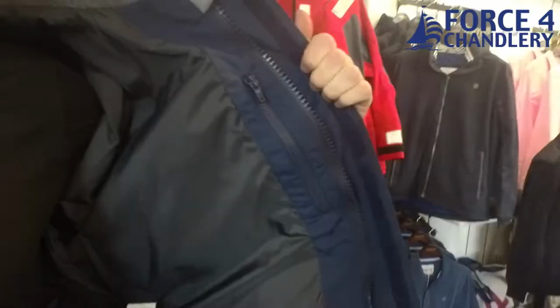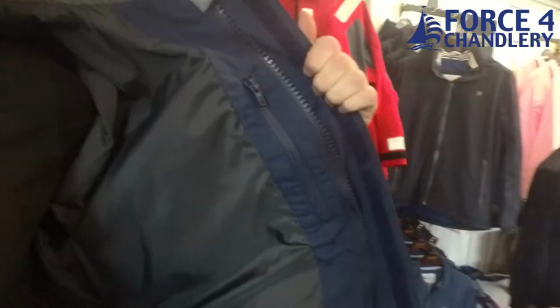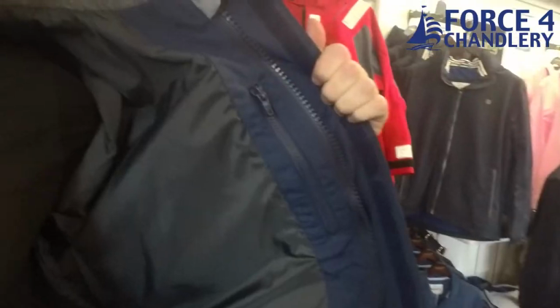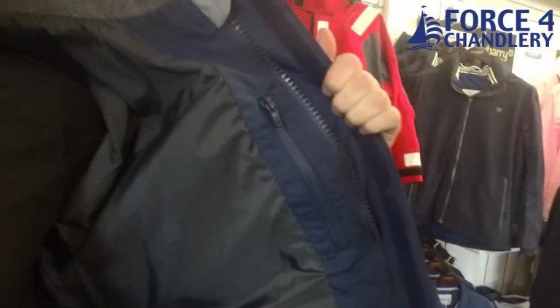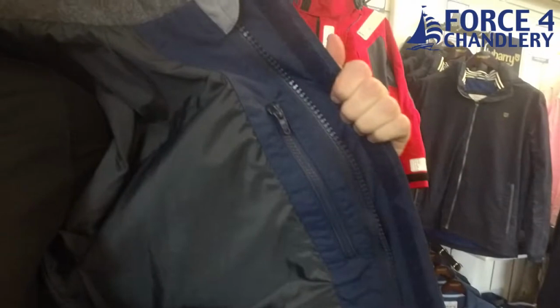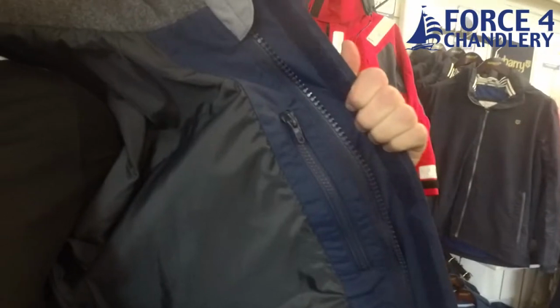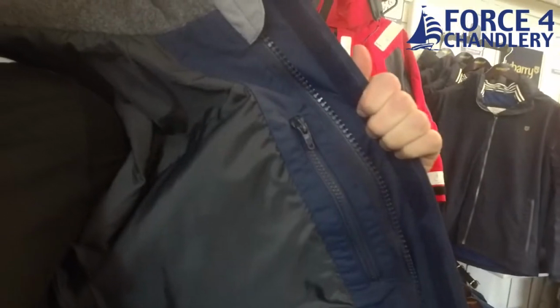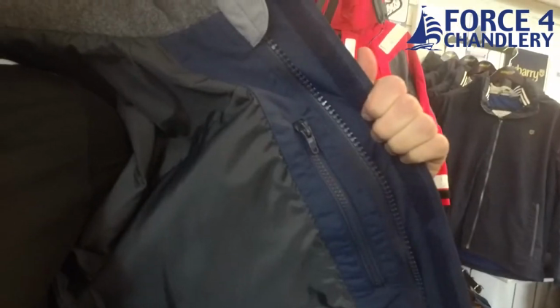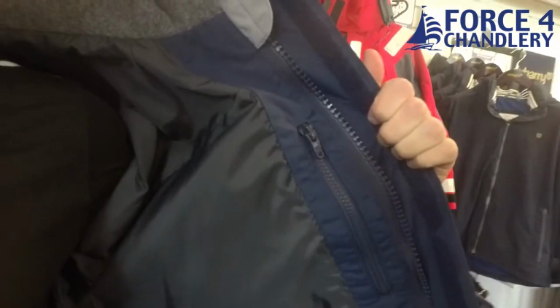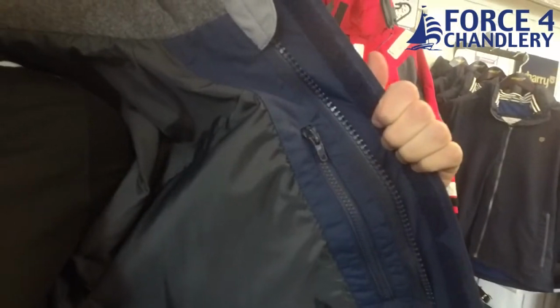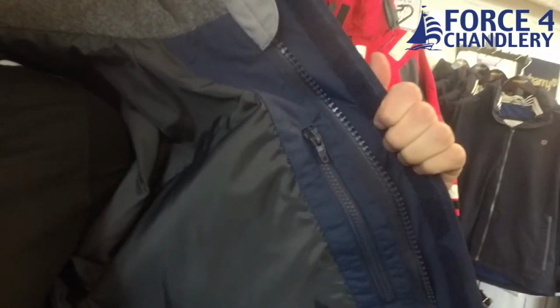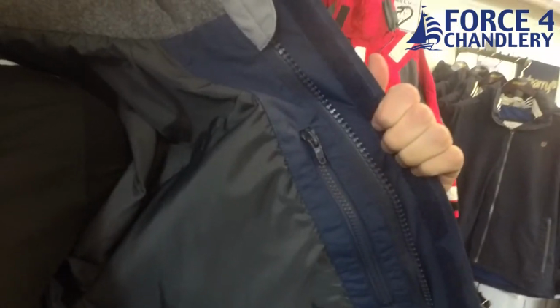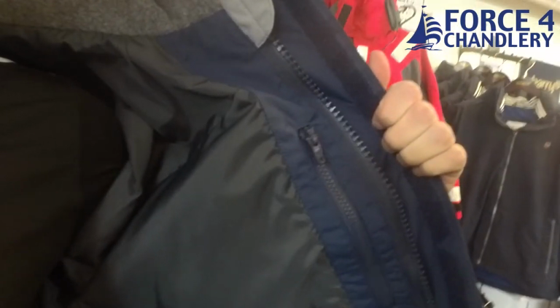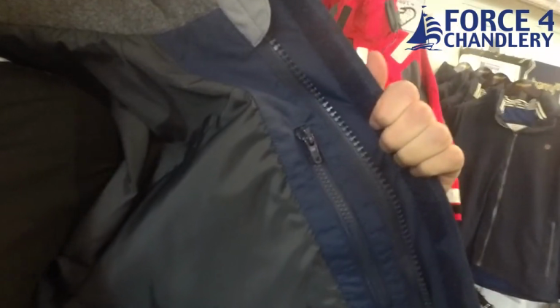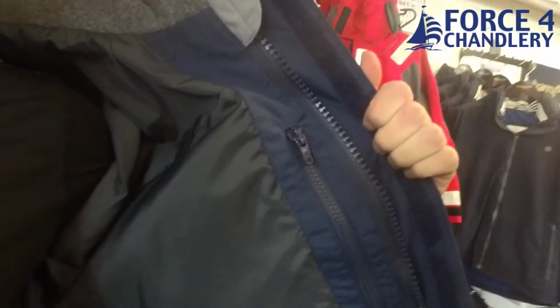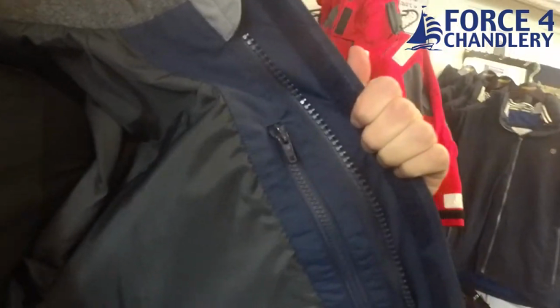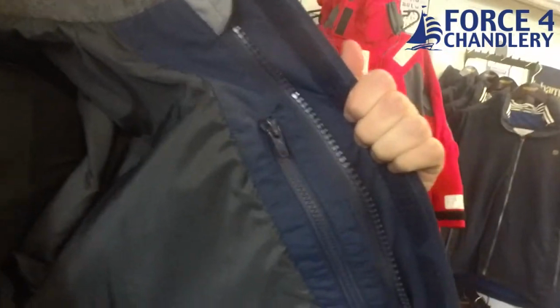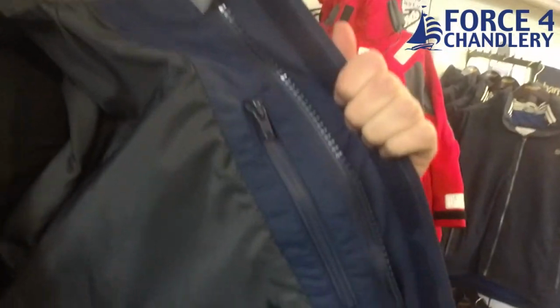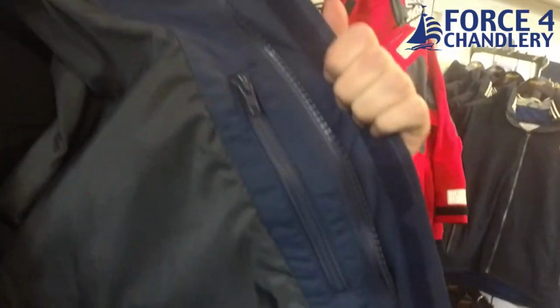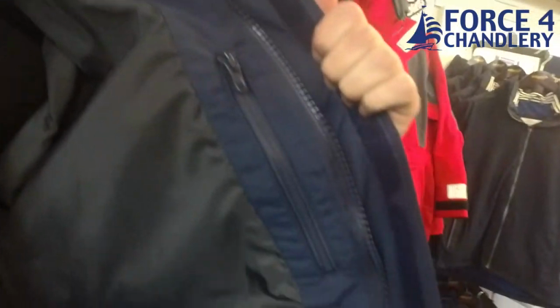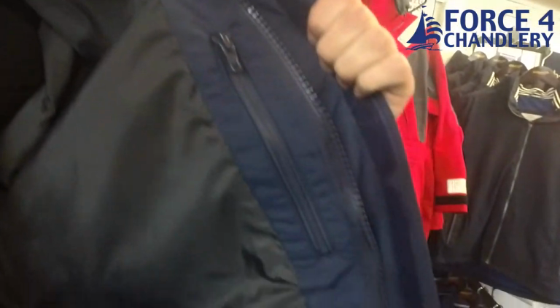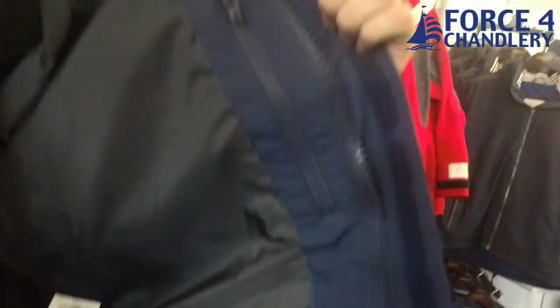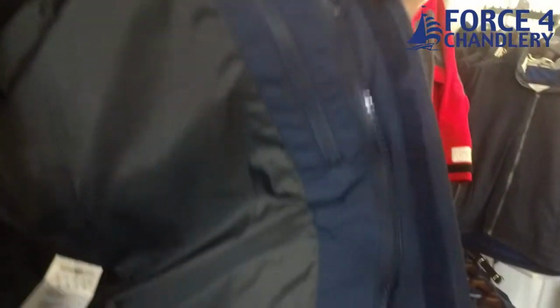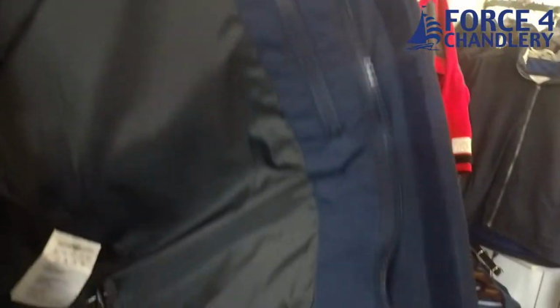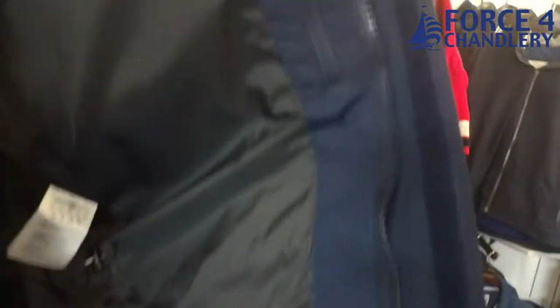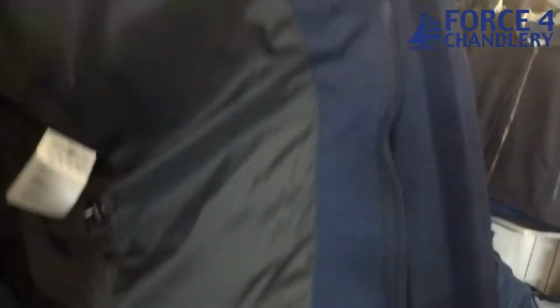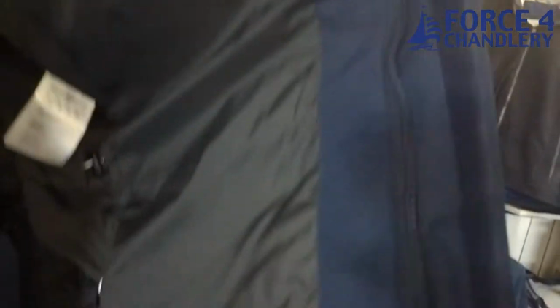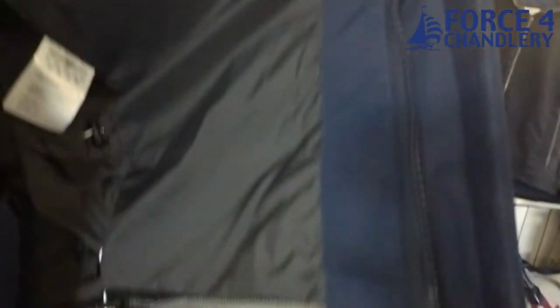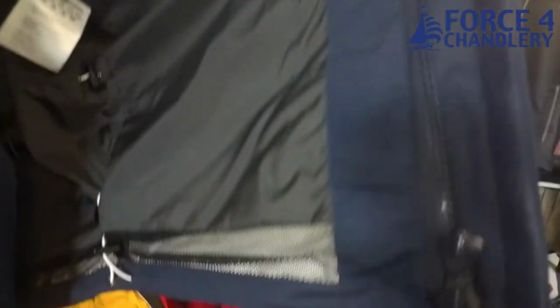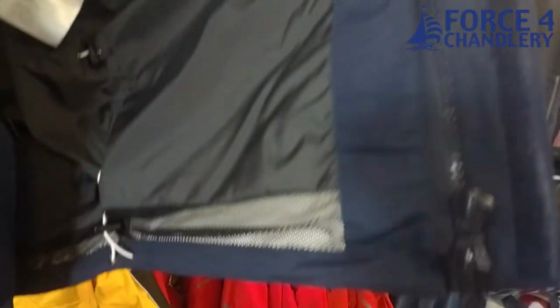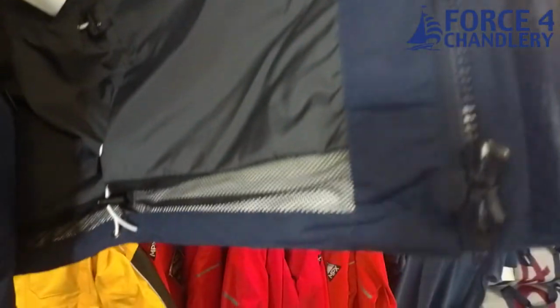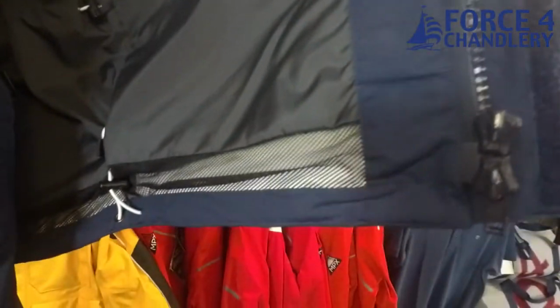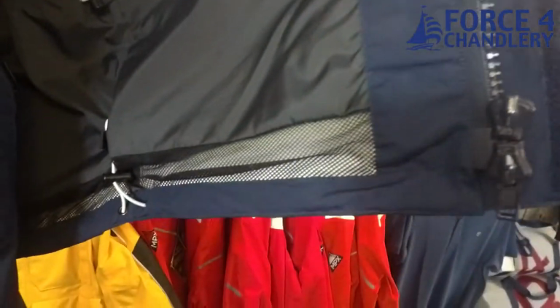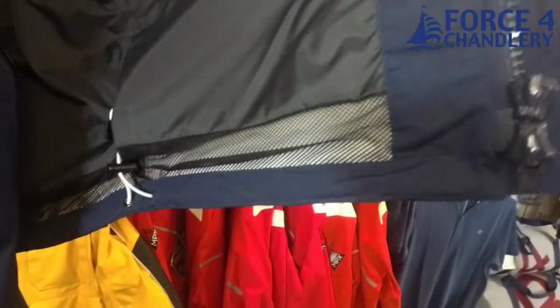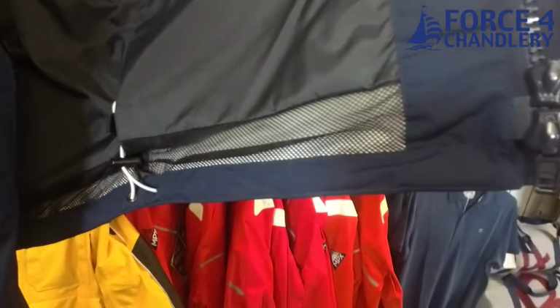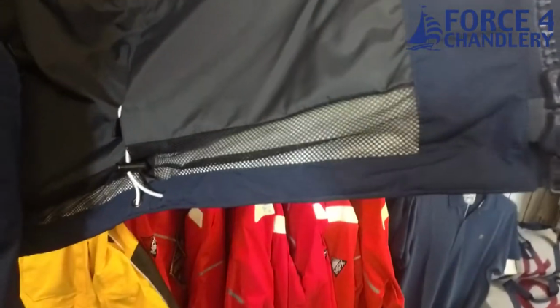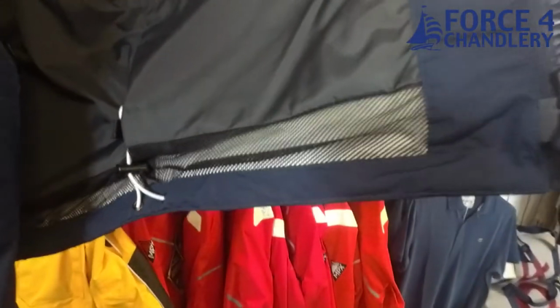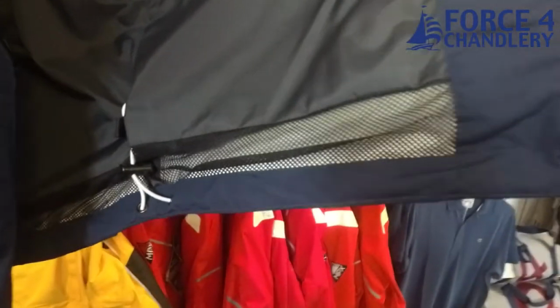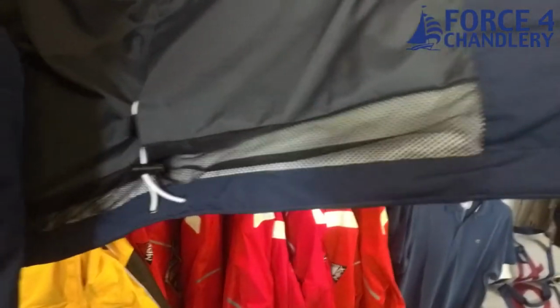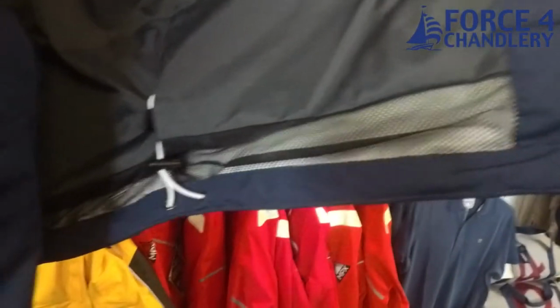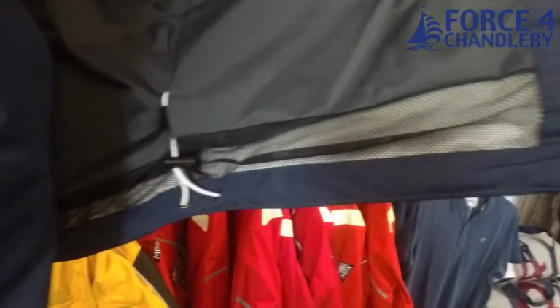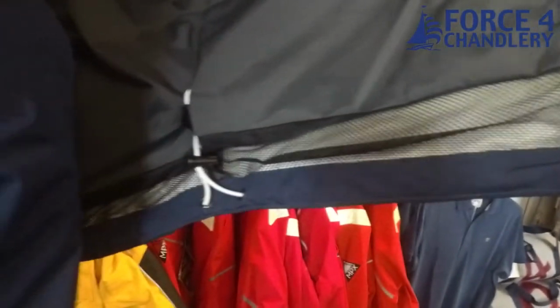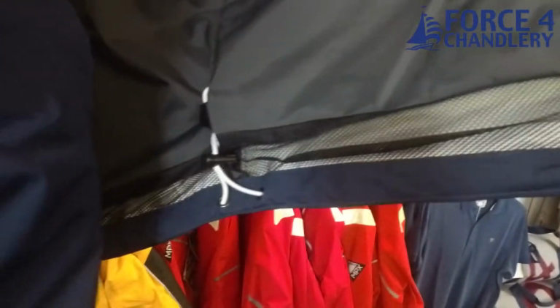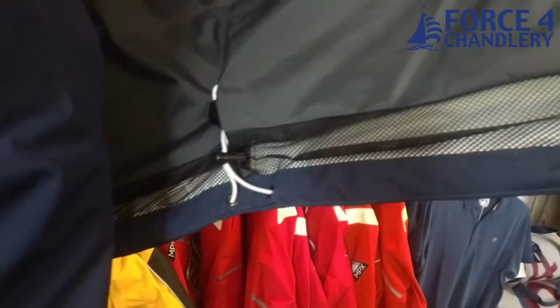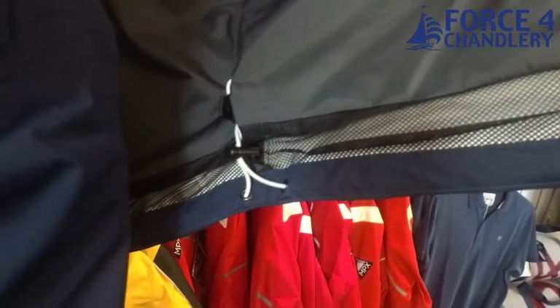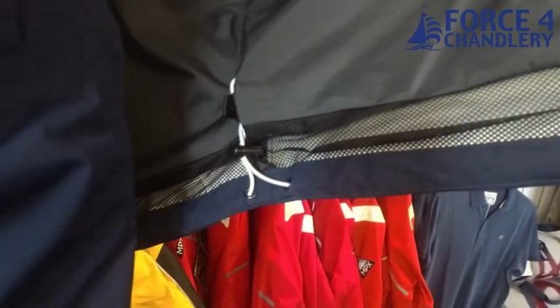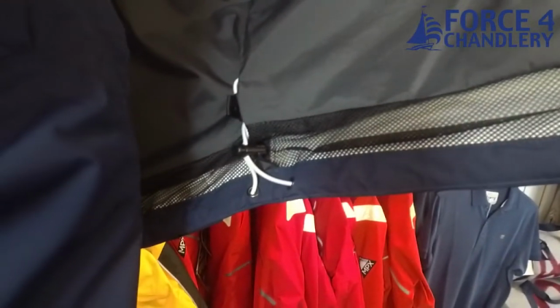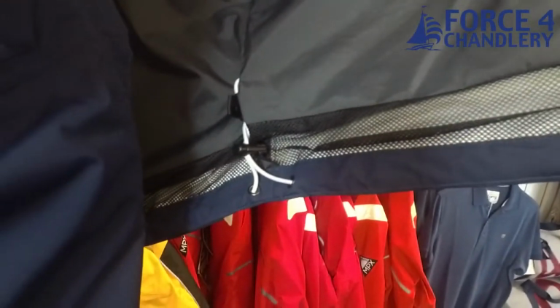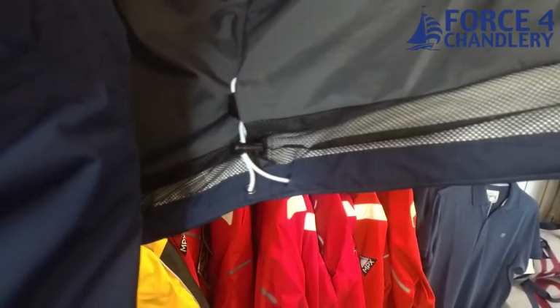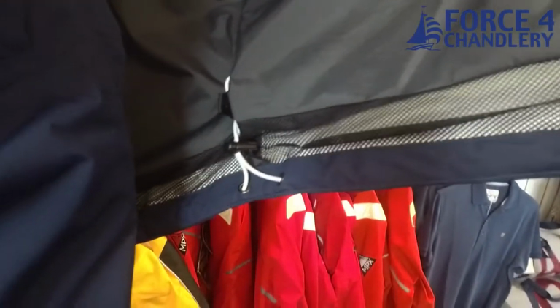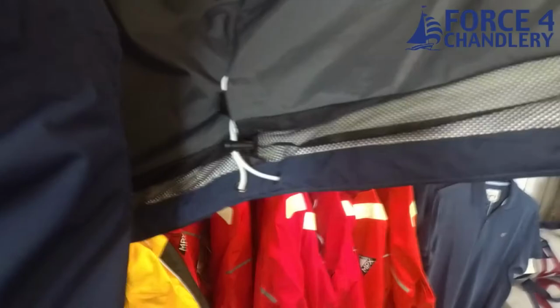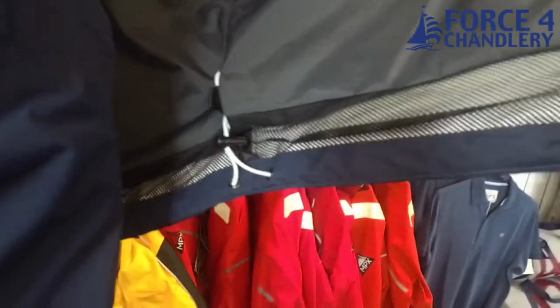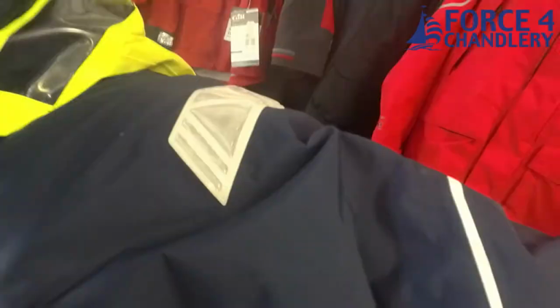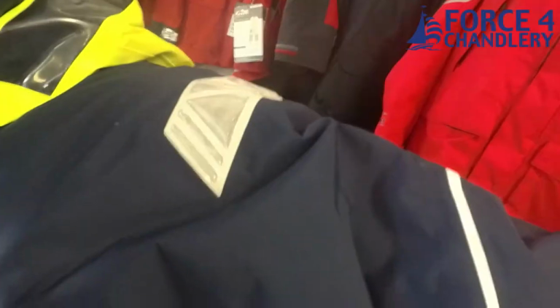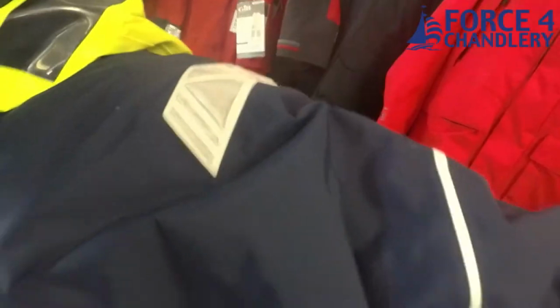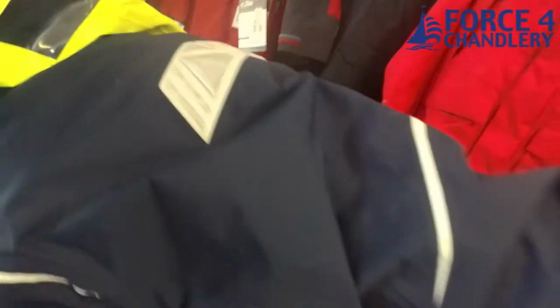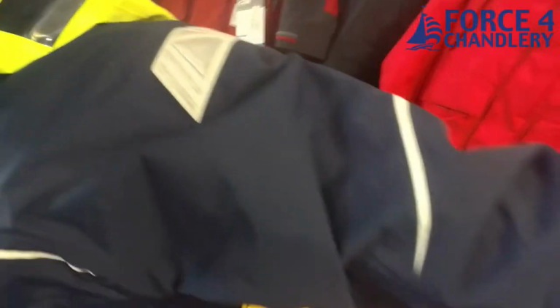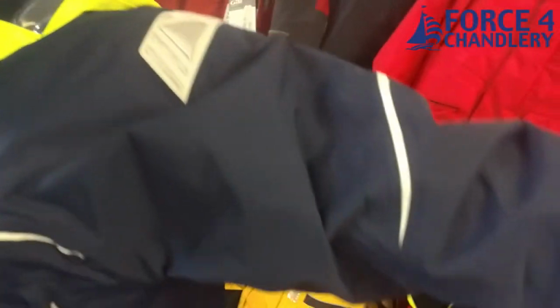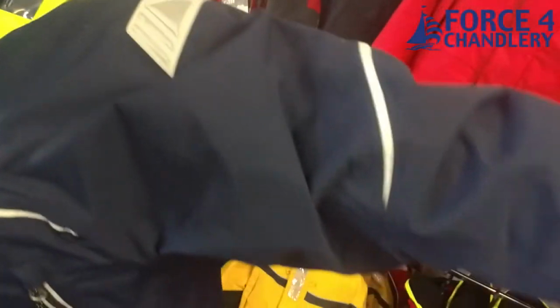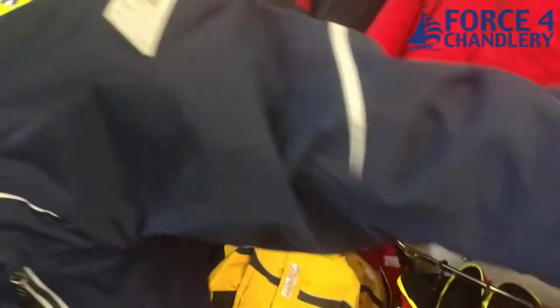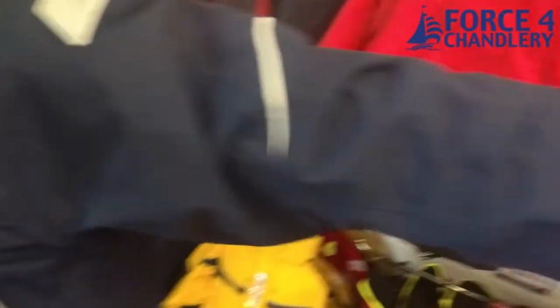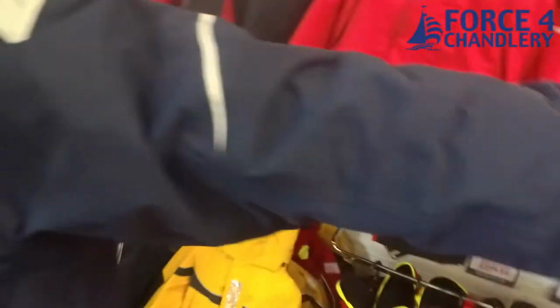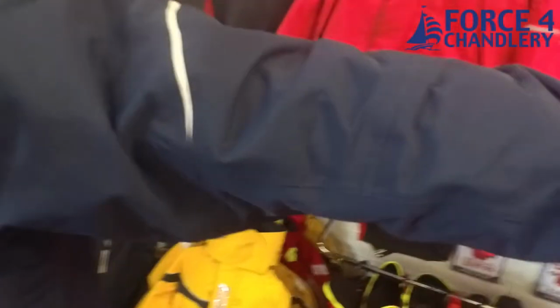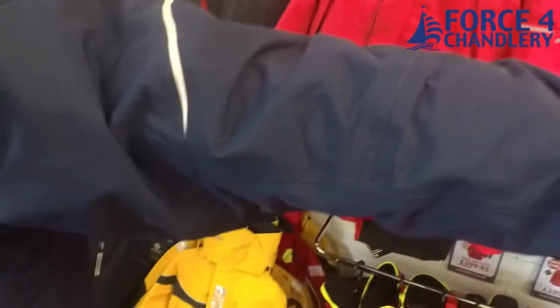Inside the fully lined jacket we have a zip pocket, and the lining features a mesh bottom section and a hem adjuster.